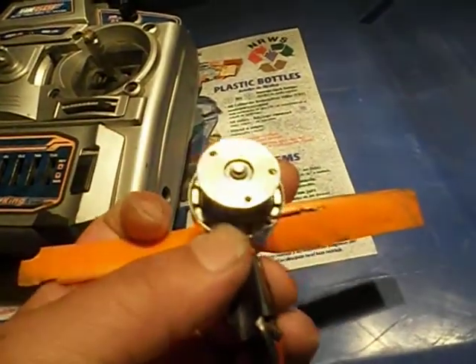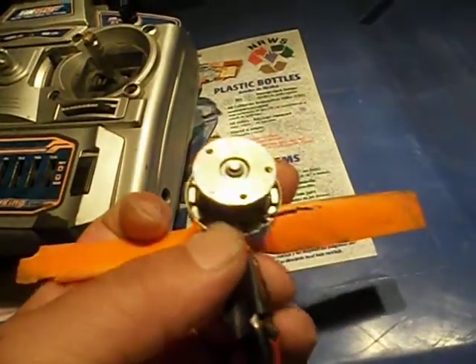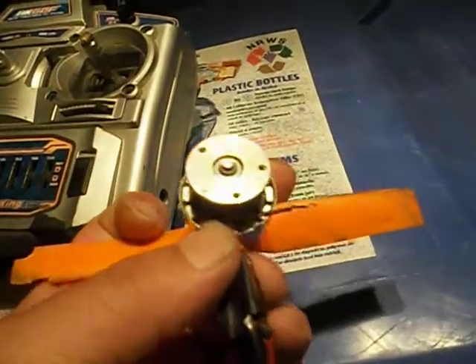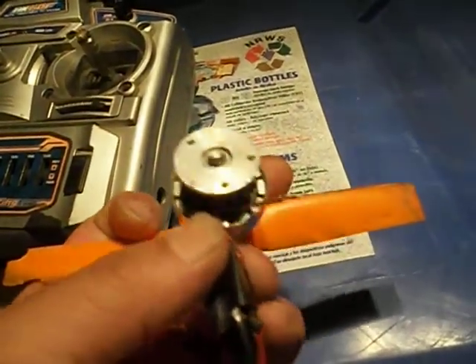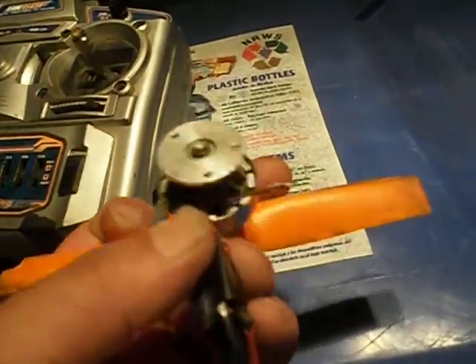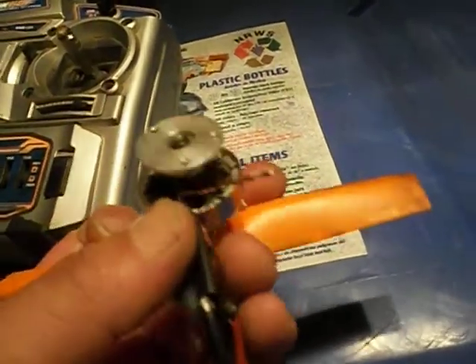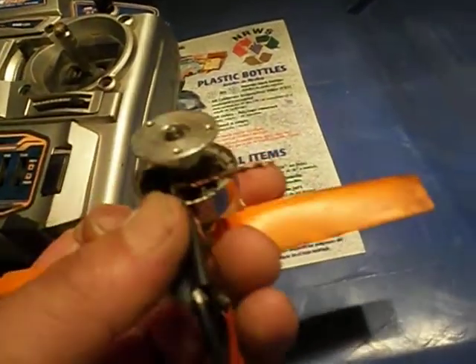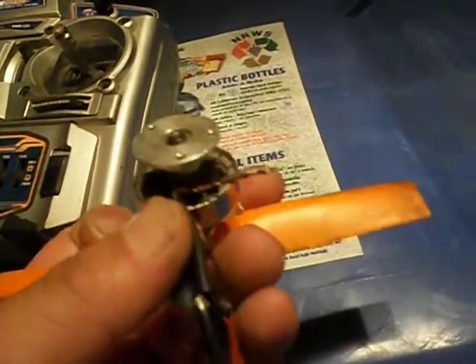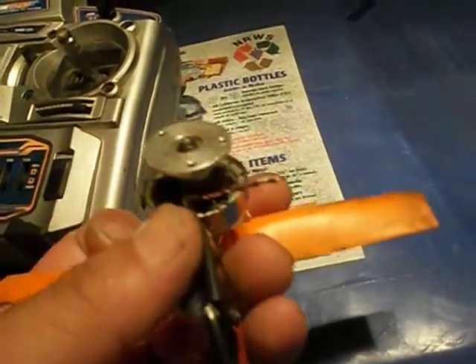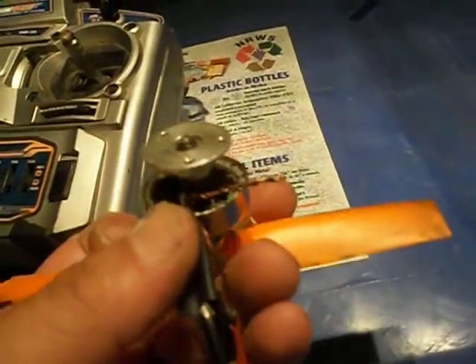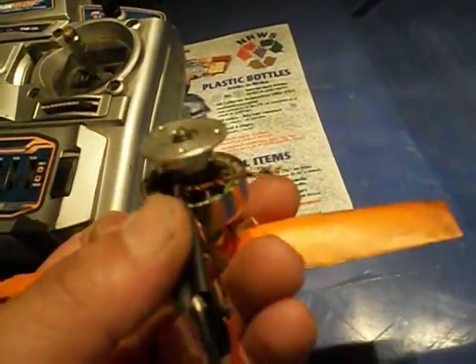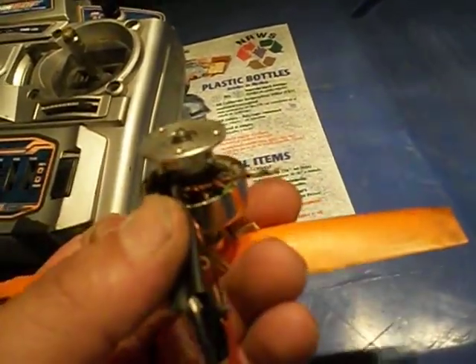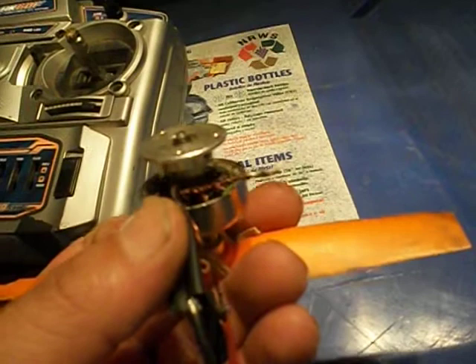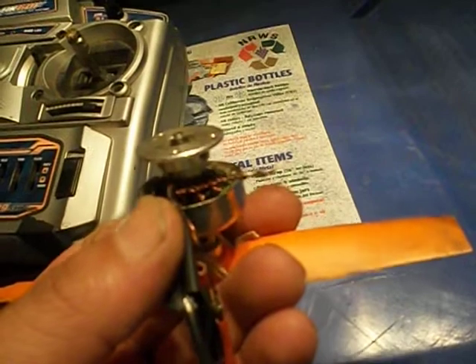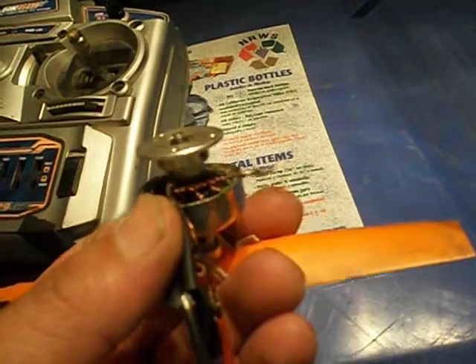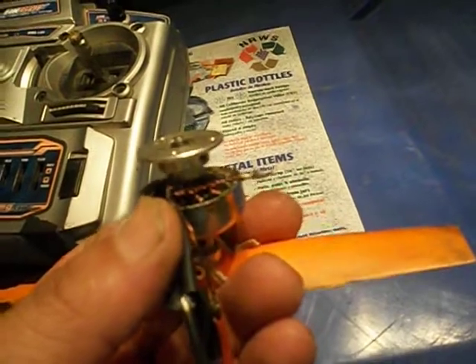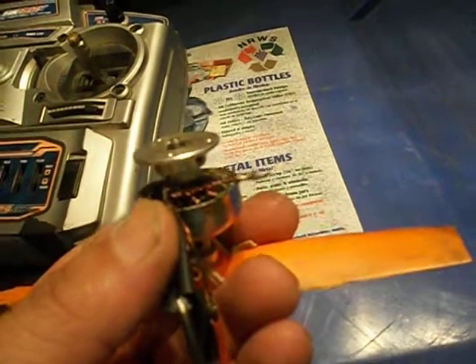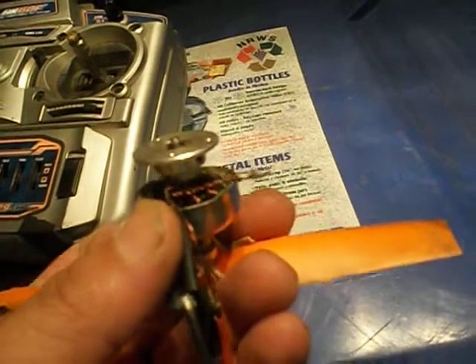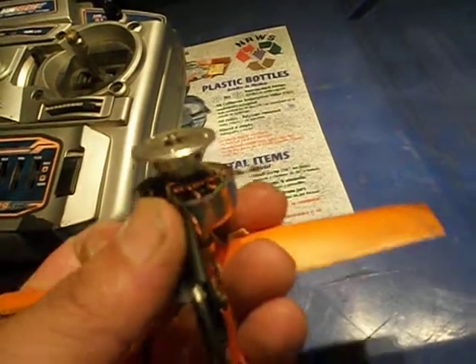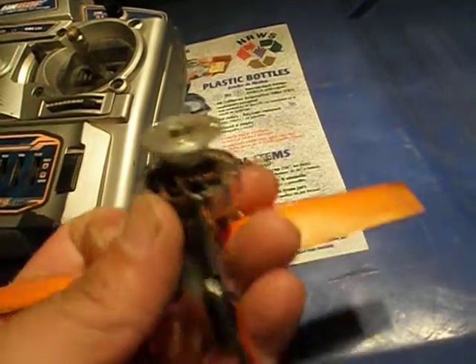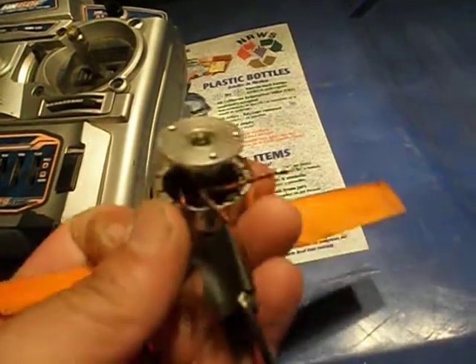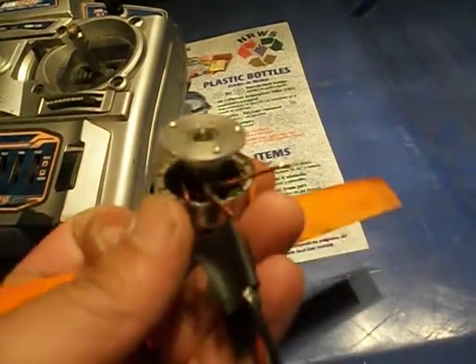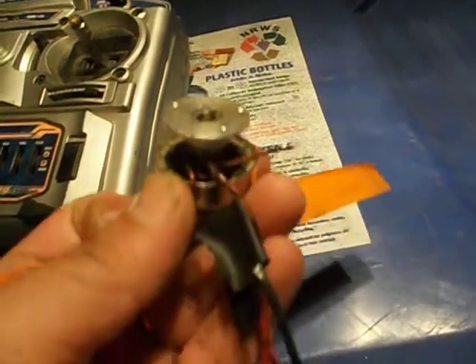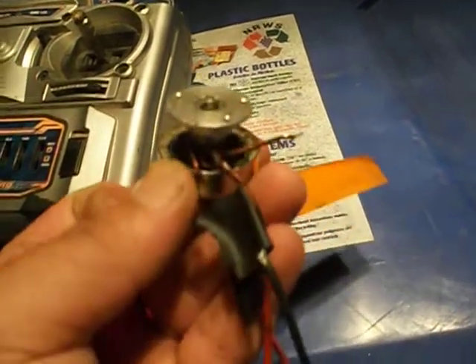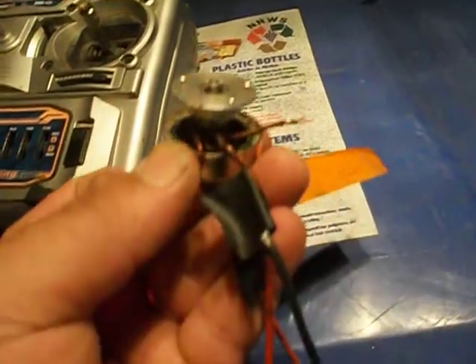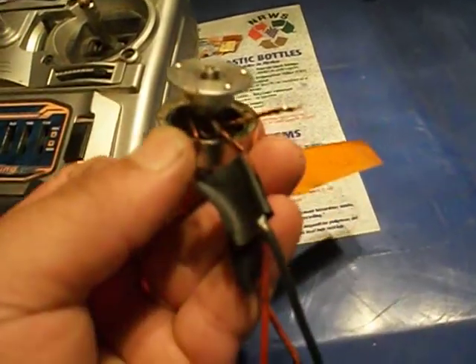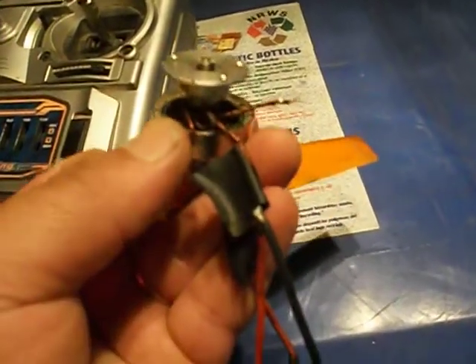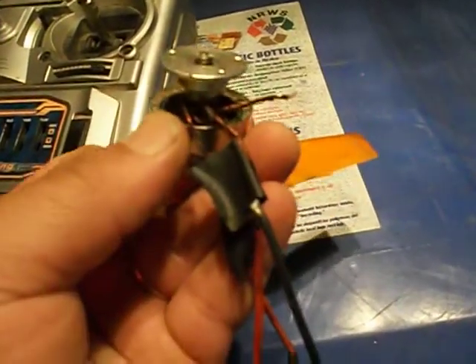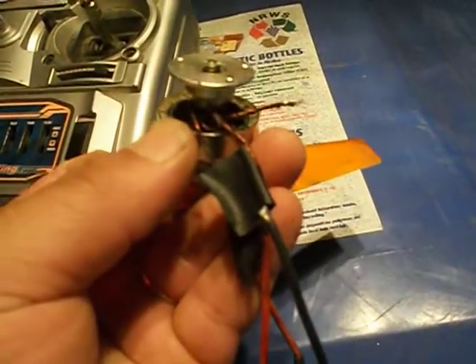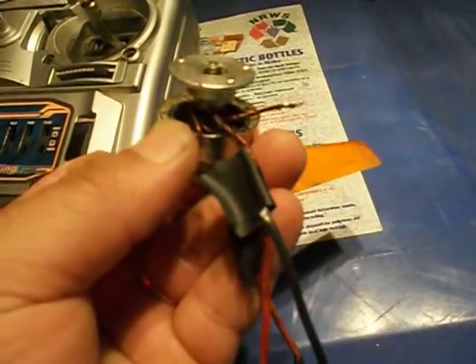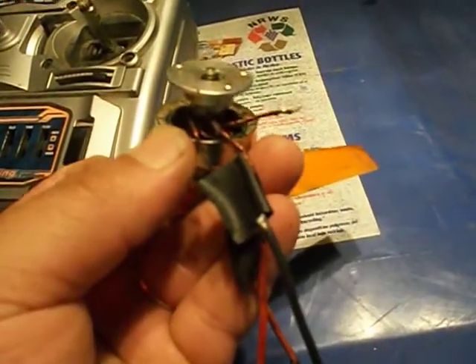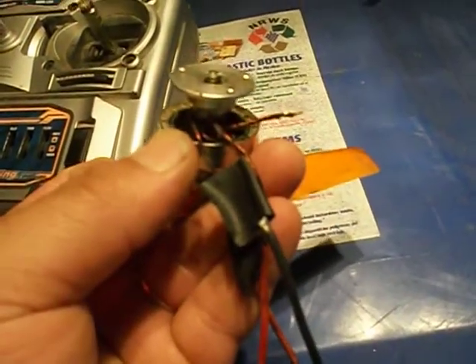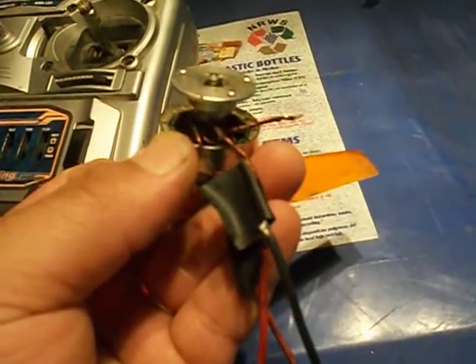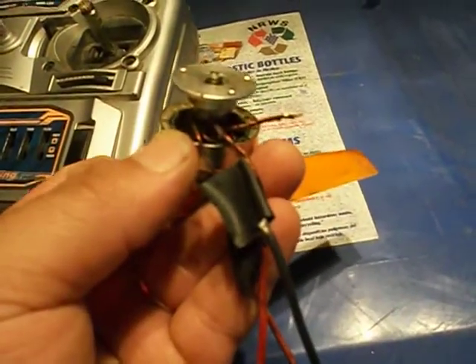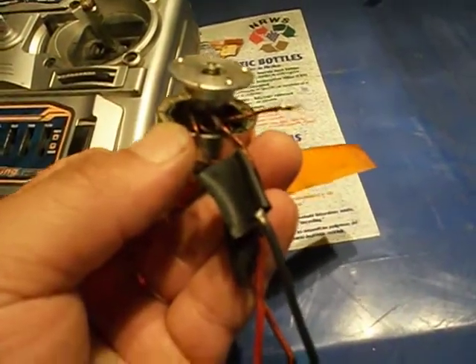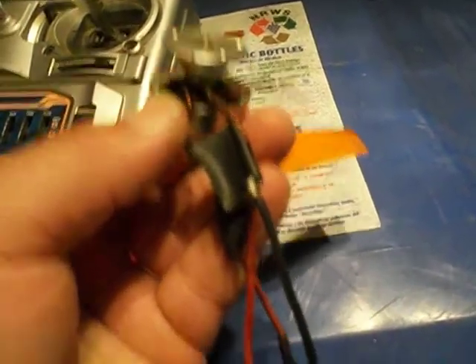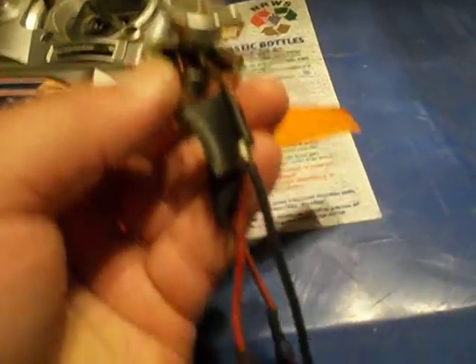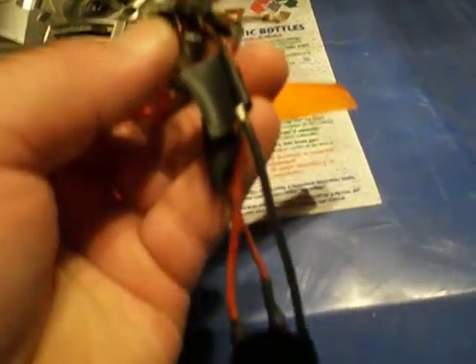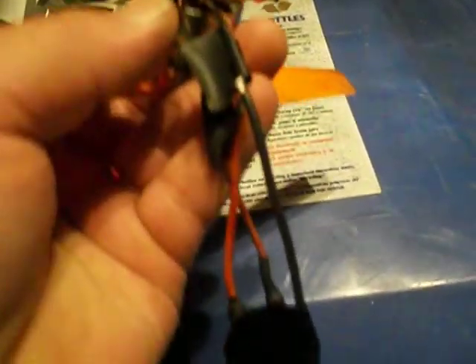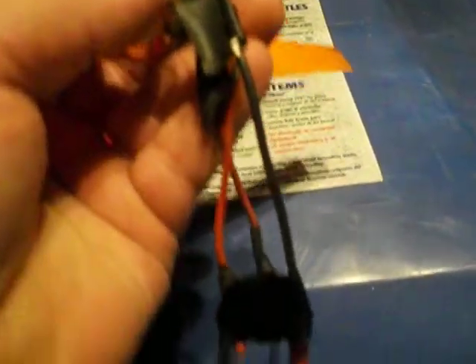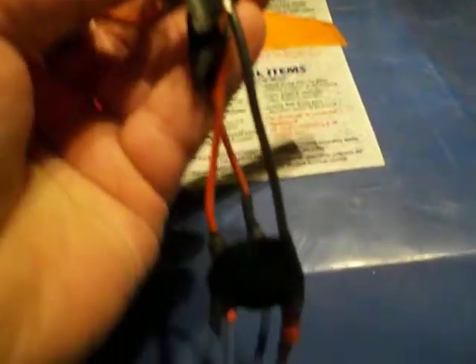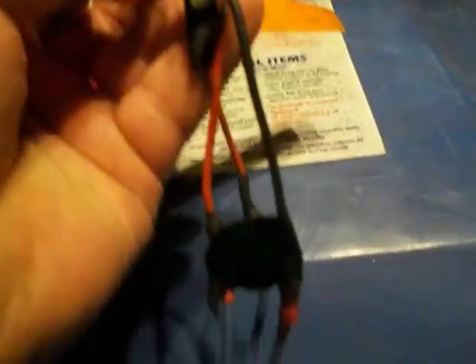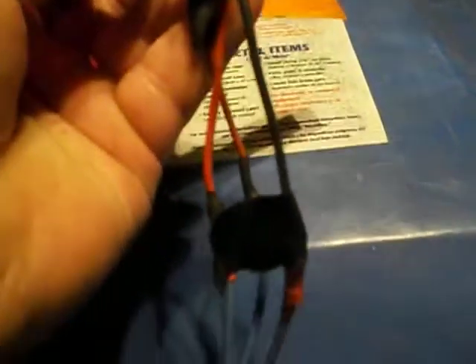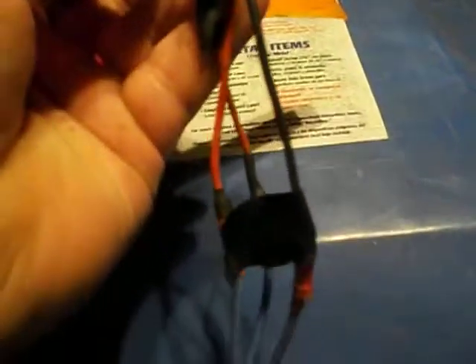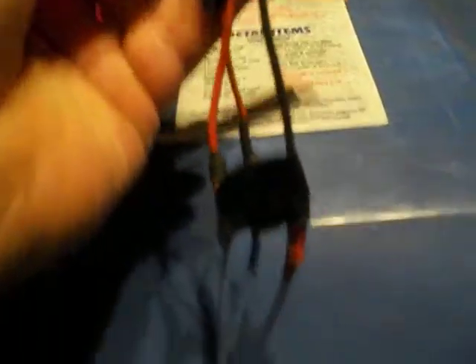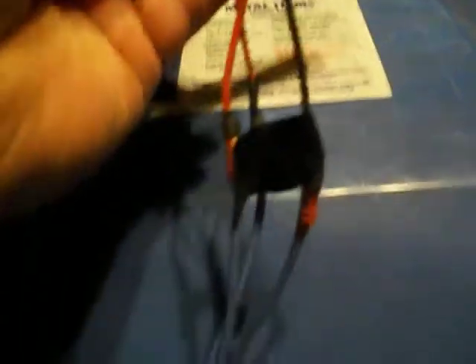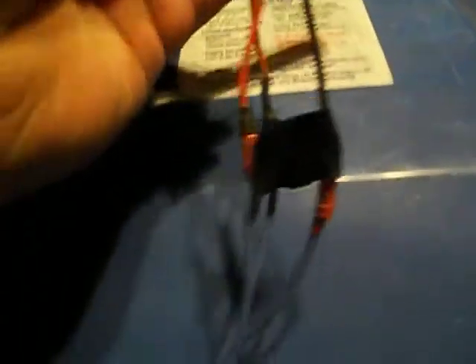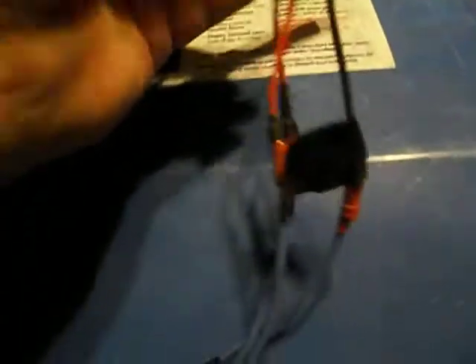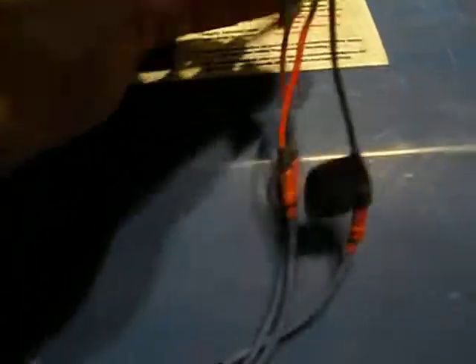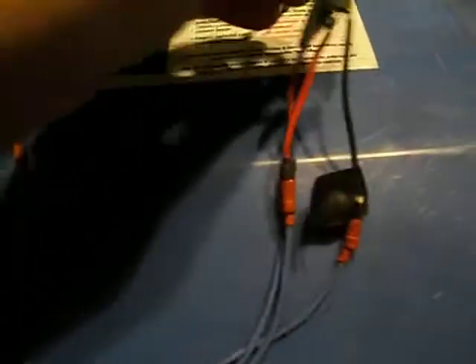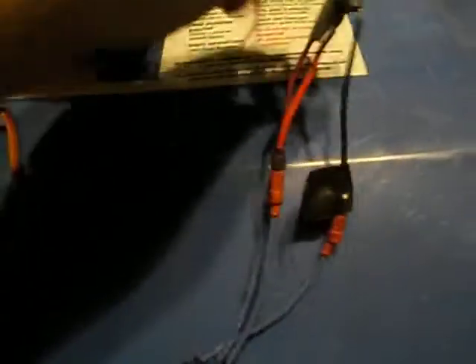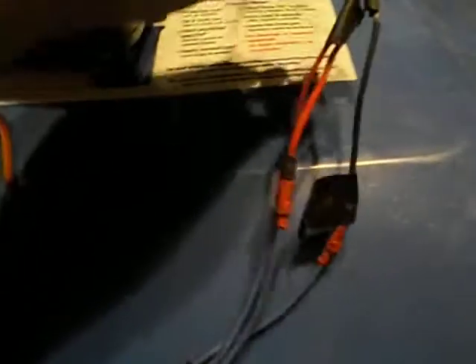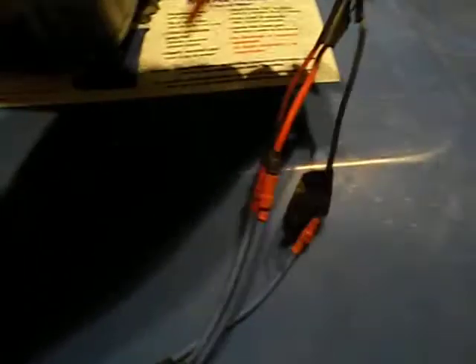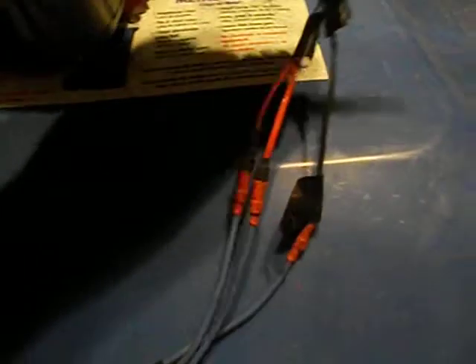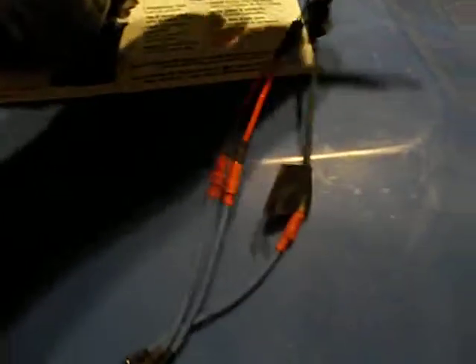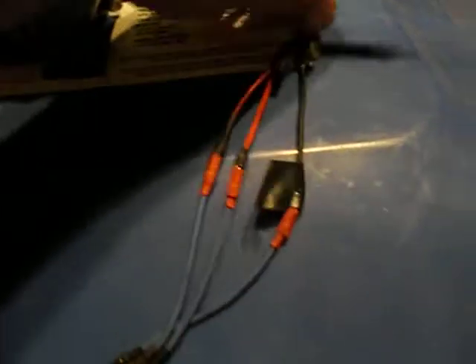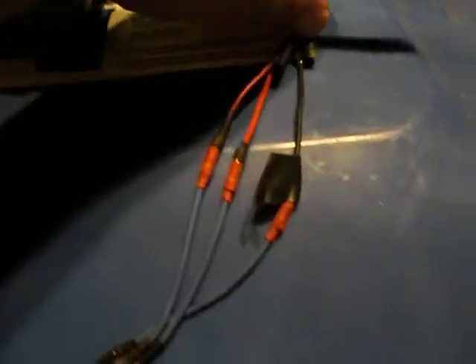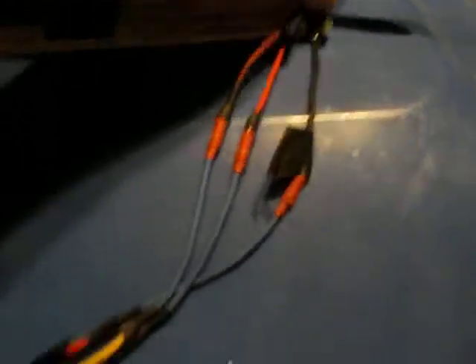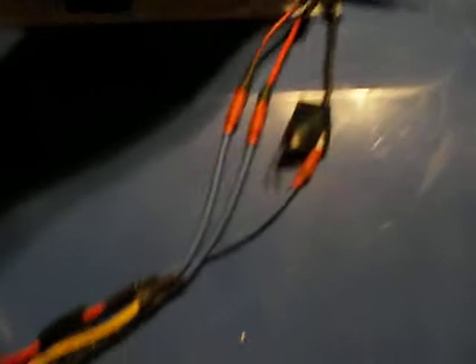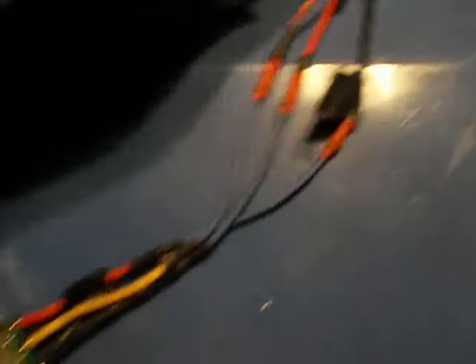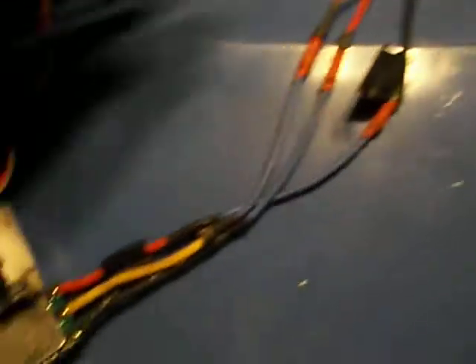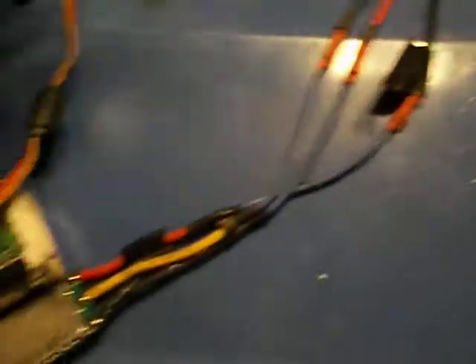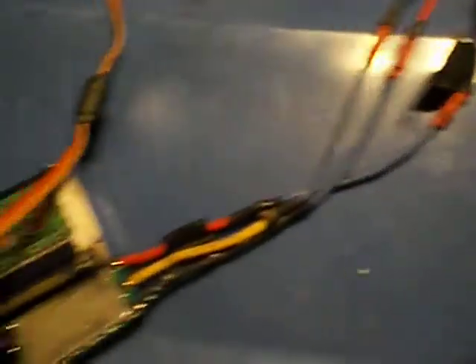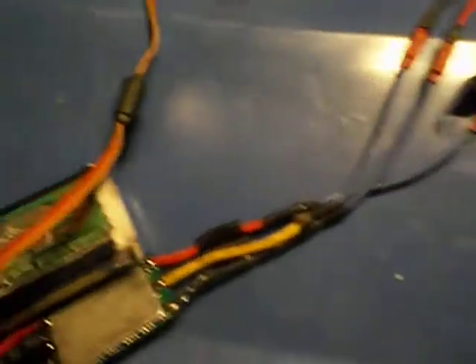I've used what I believe is called a STRY winding configuration, so I have all my ends right there and all my beginnings connected here.